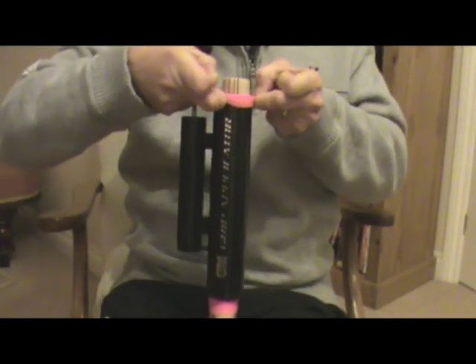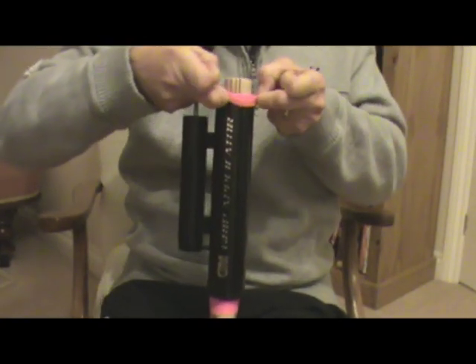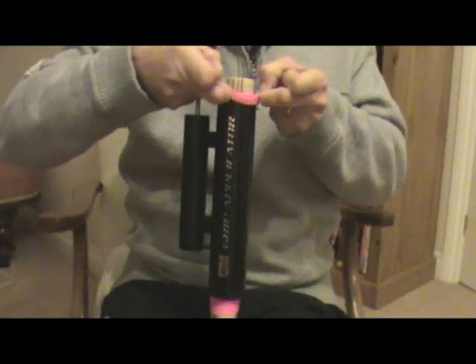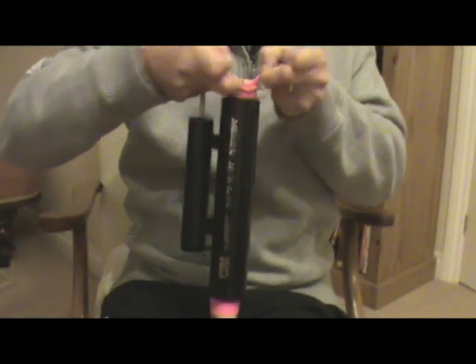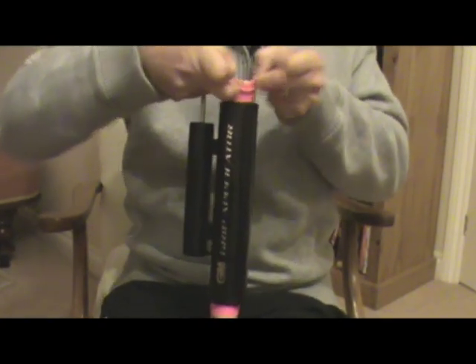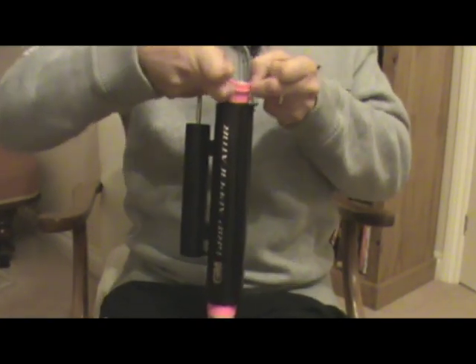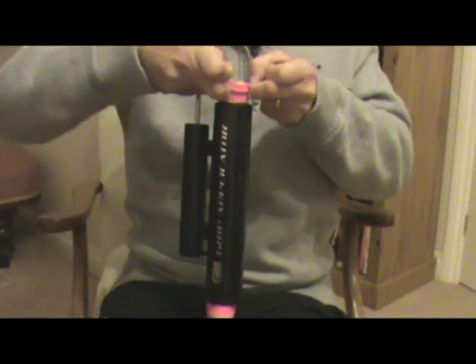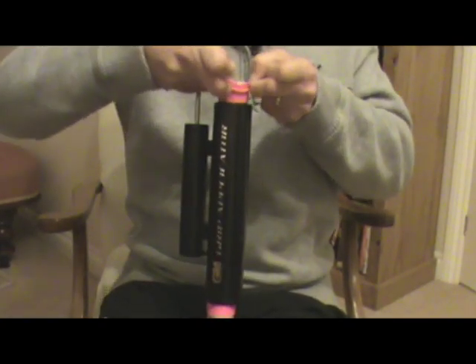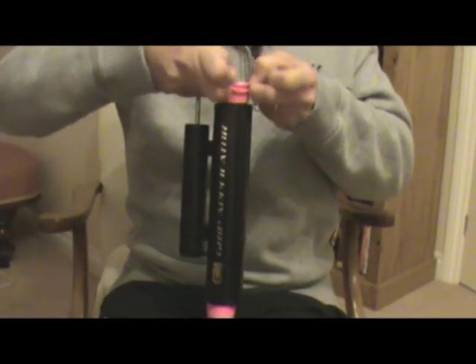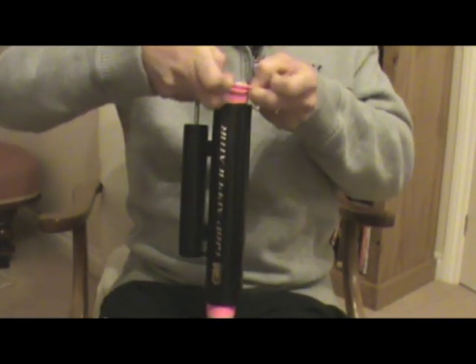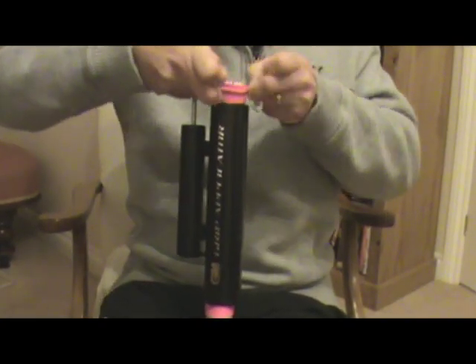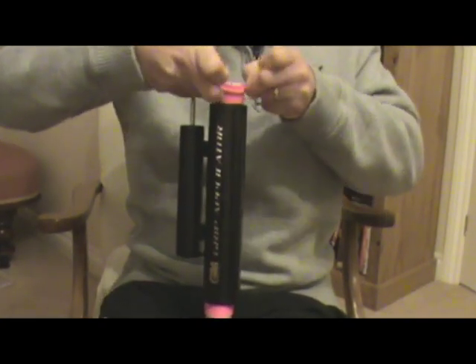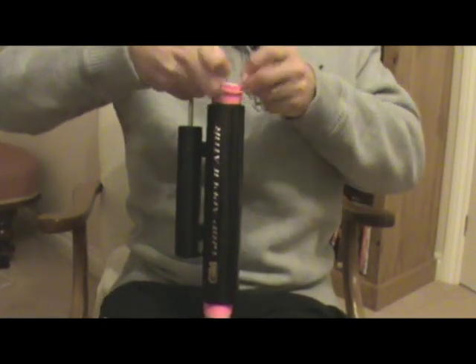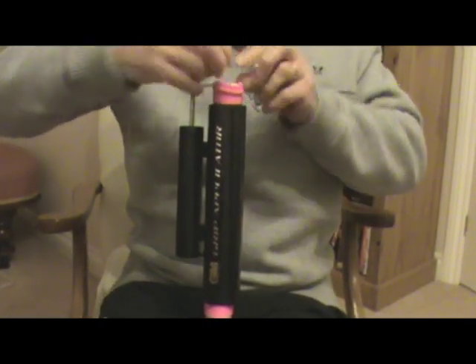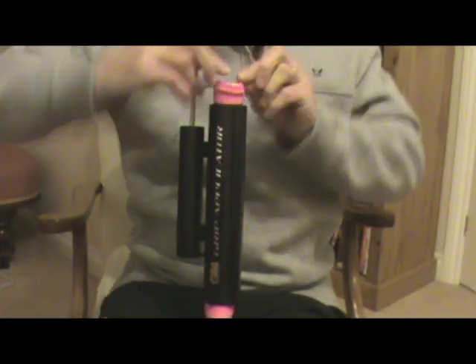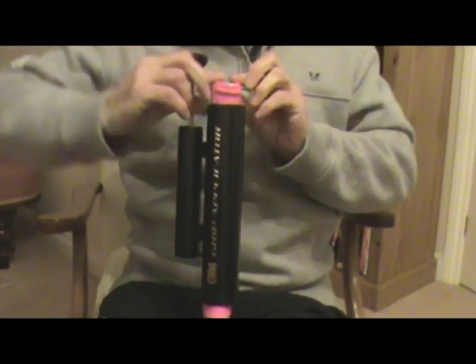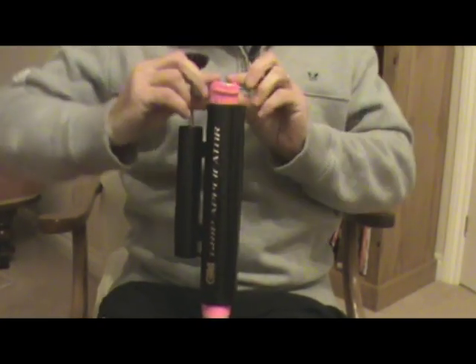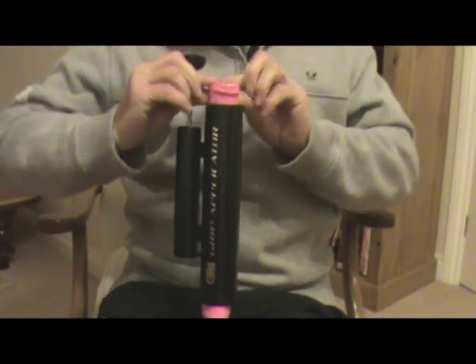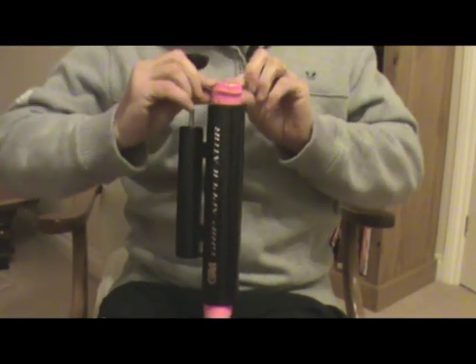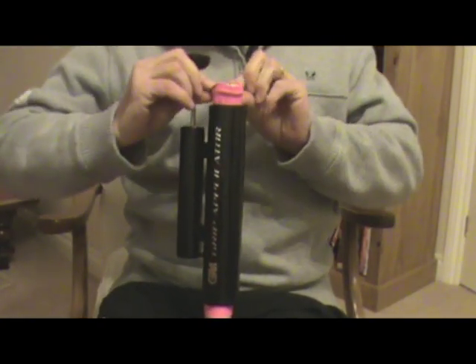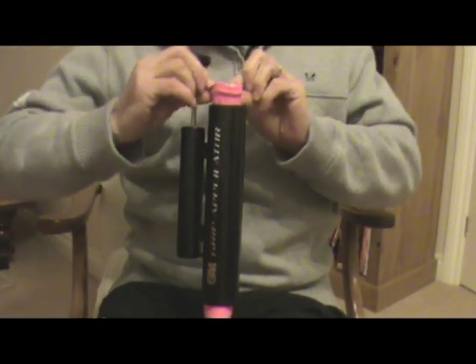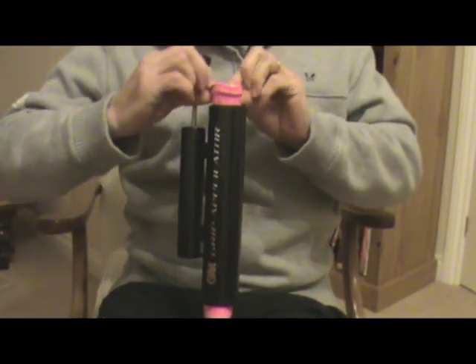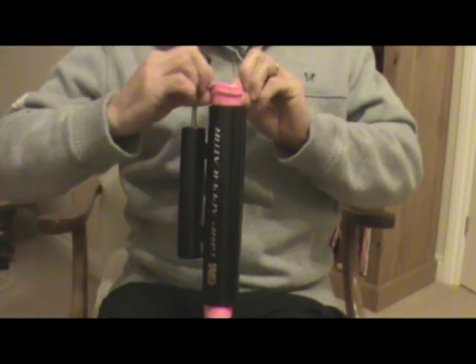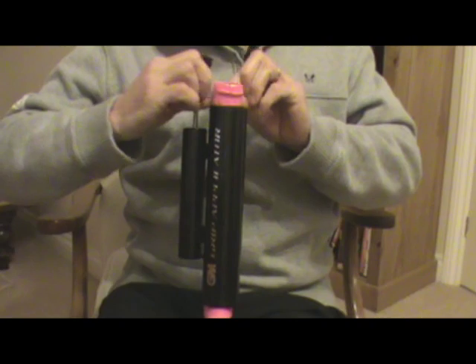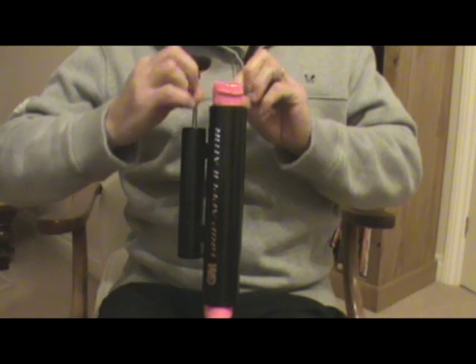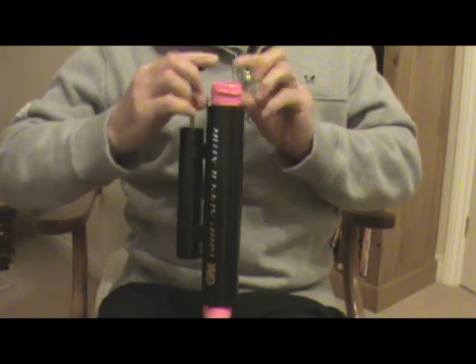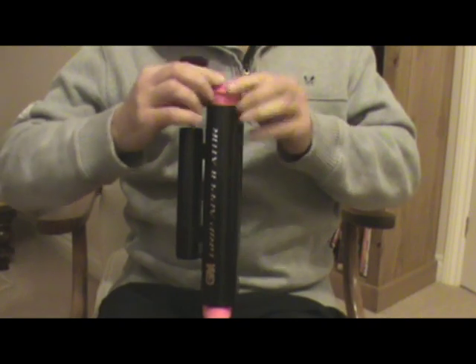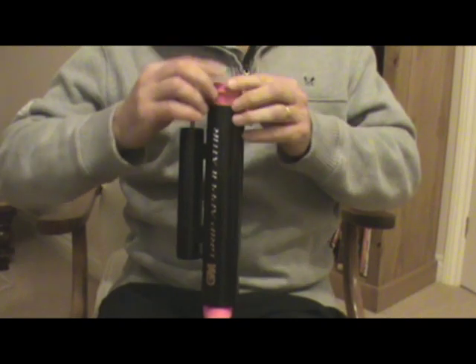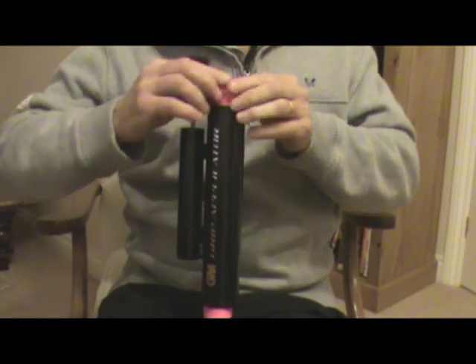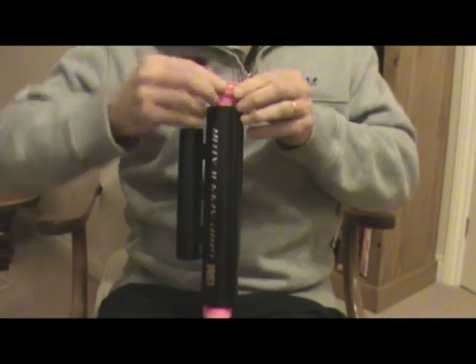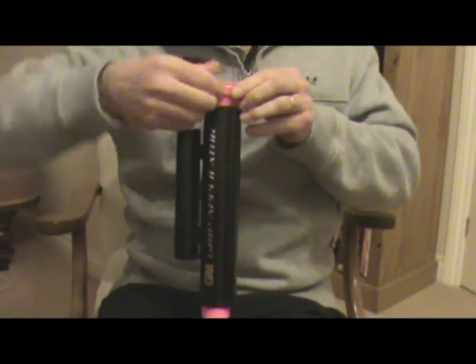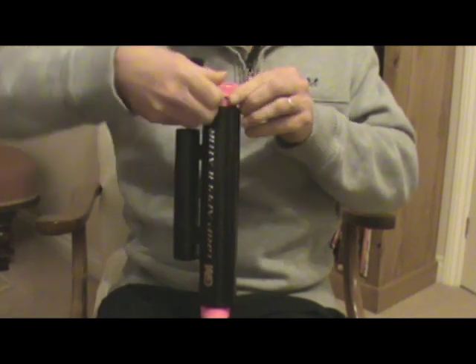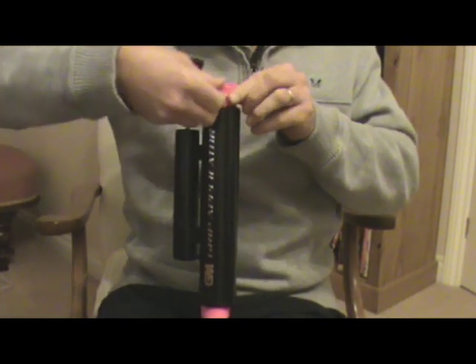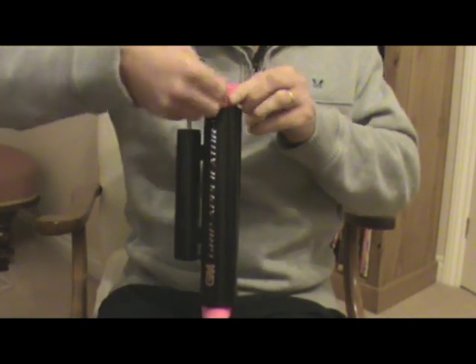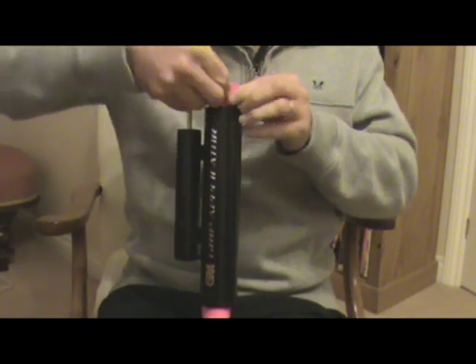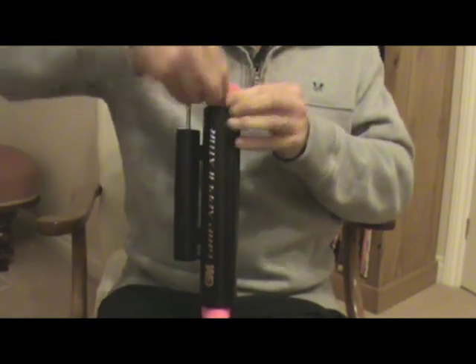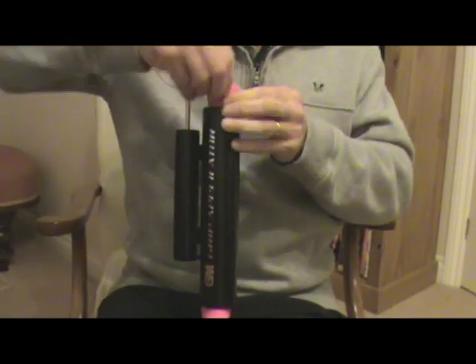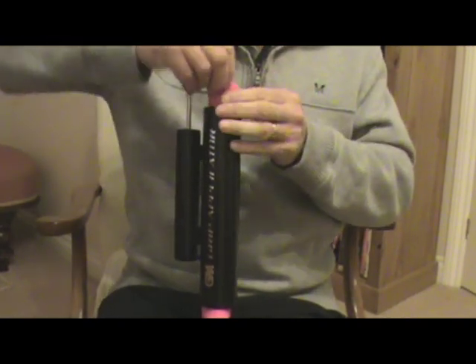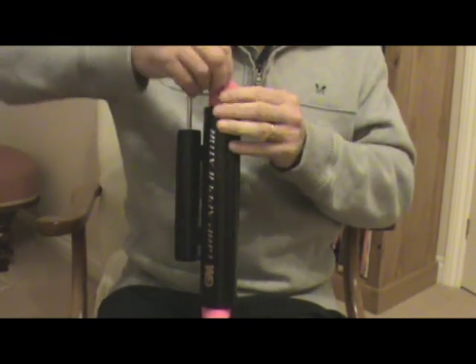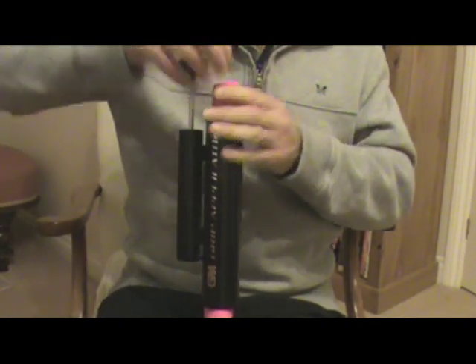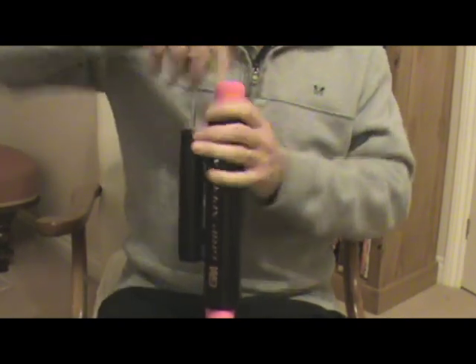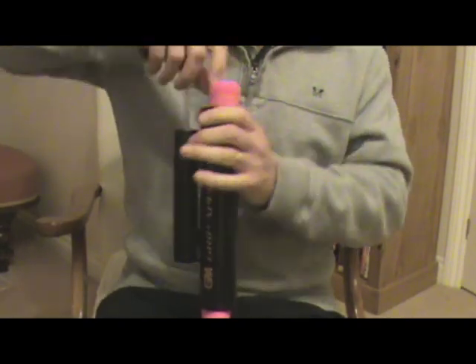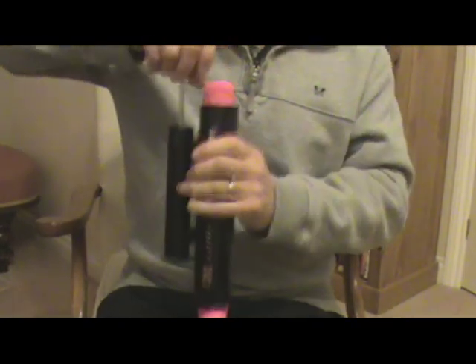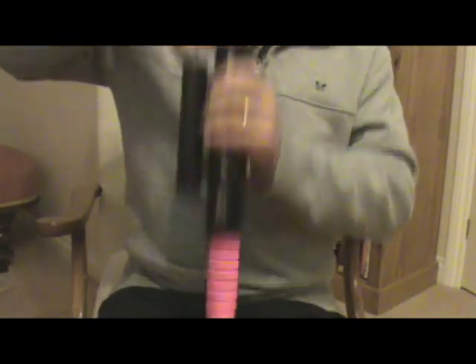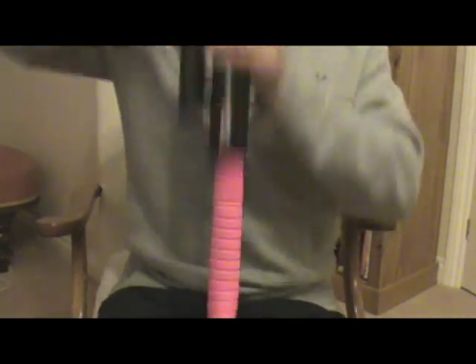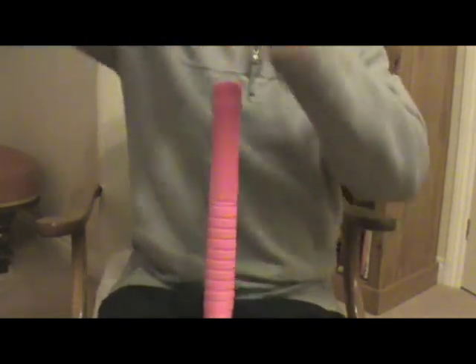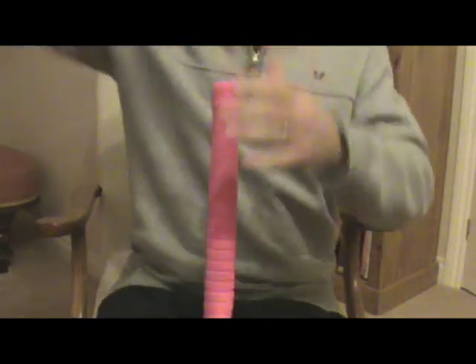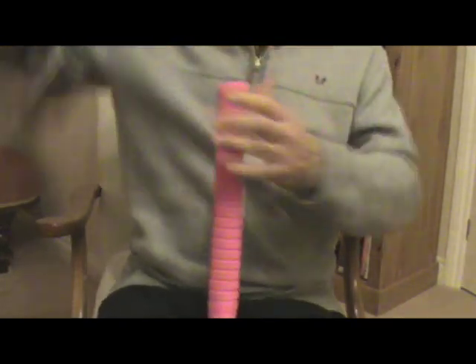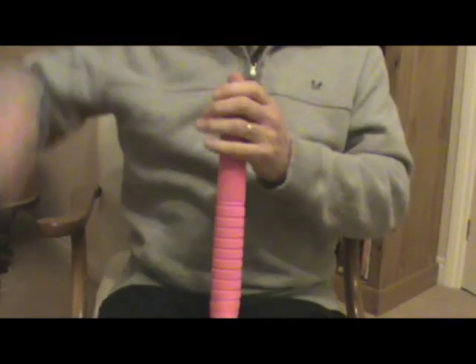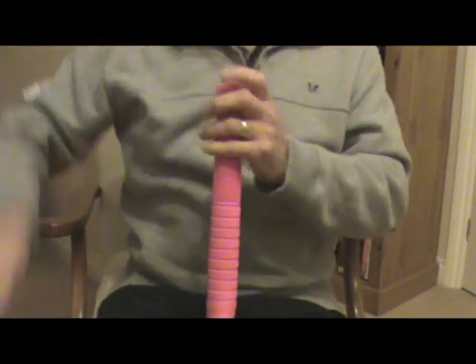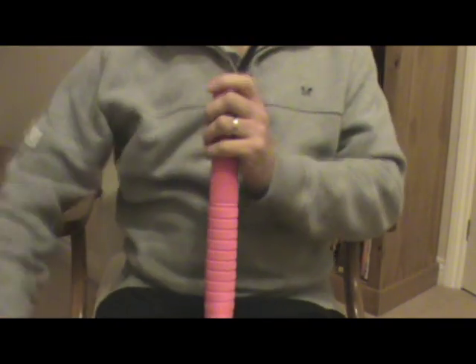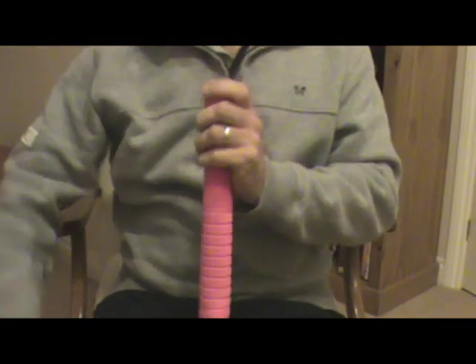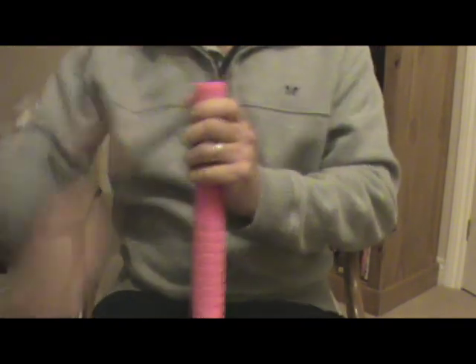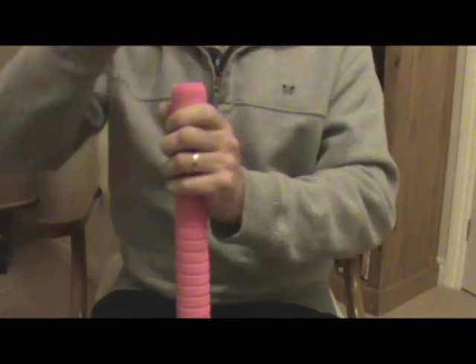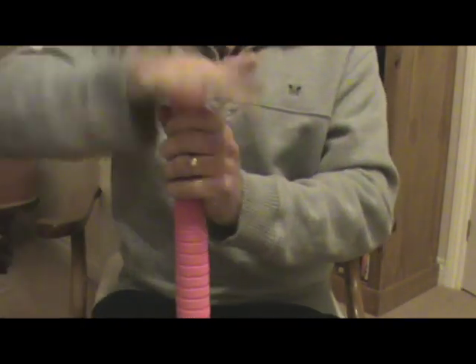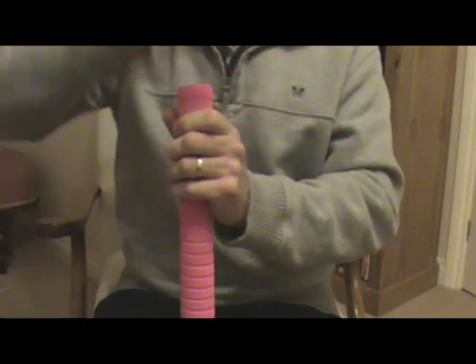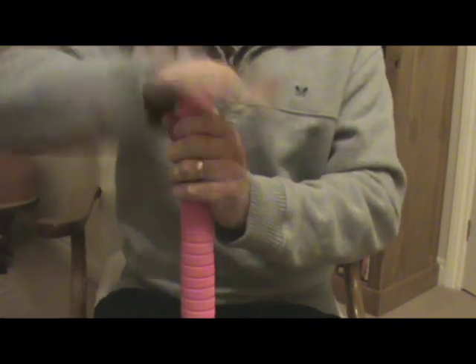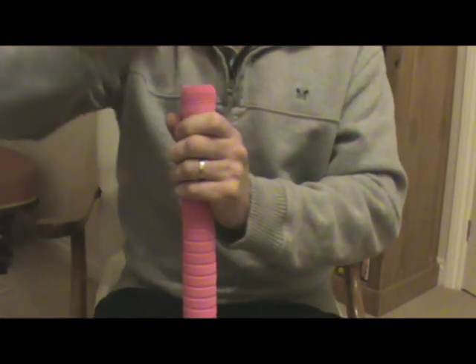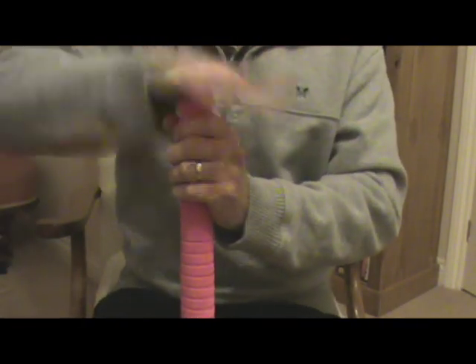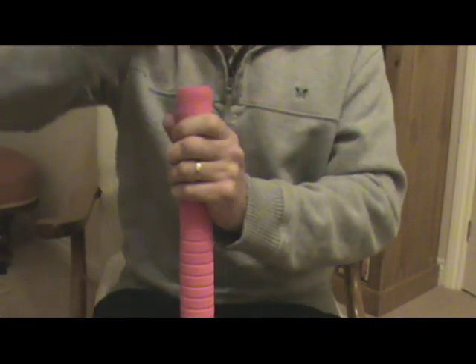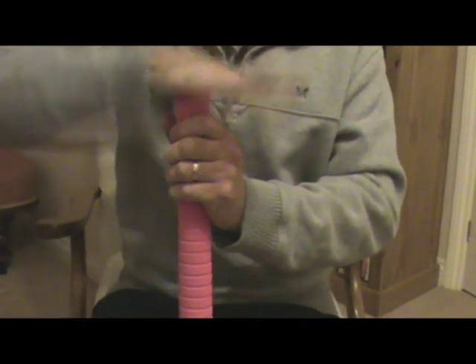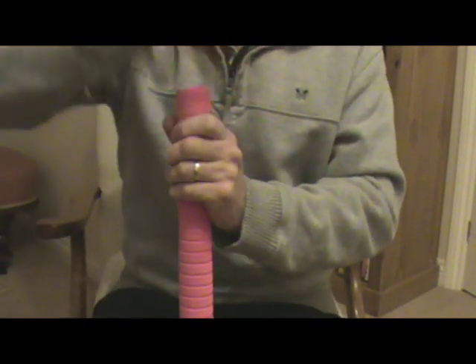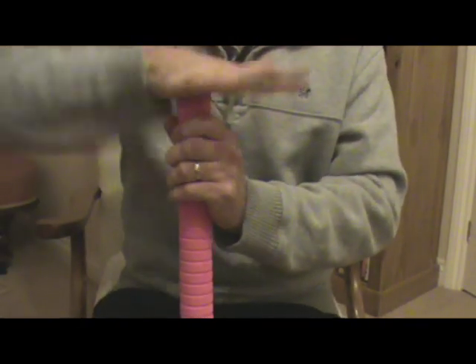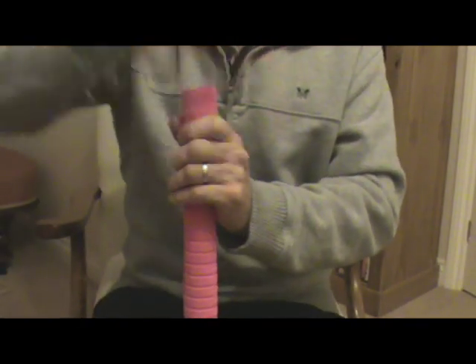If it does overlap slightly, just give it a tap with the palm of your hand and this will push it back down flush. And there you have it.